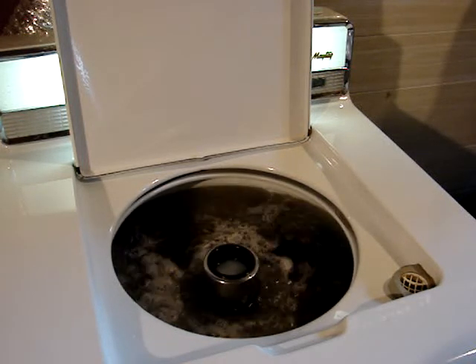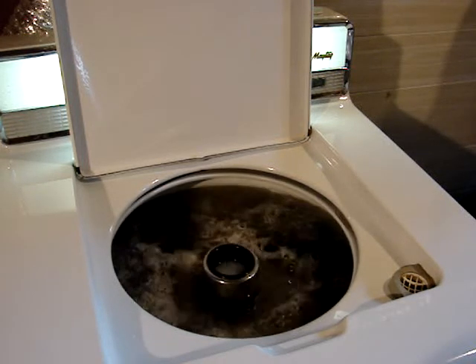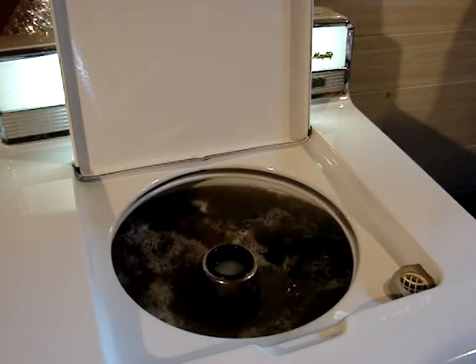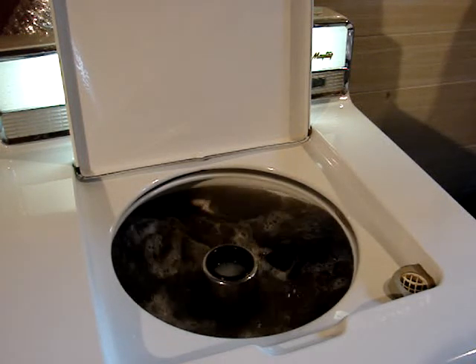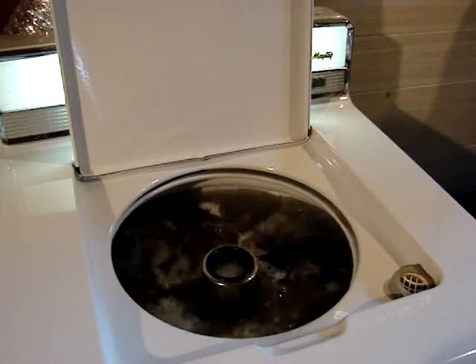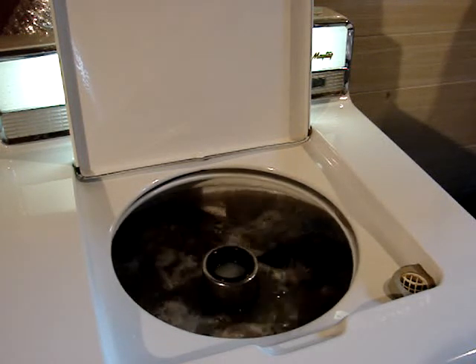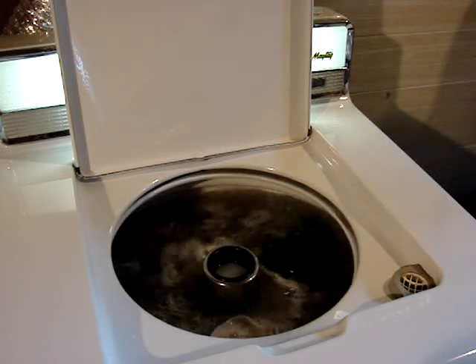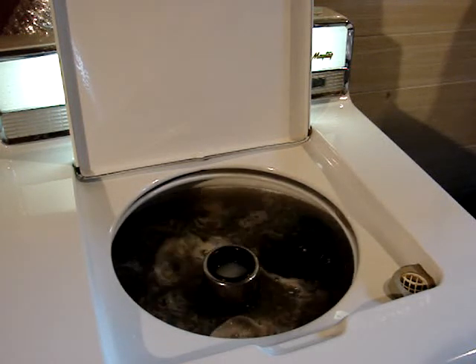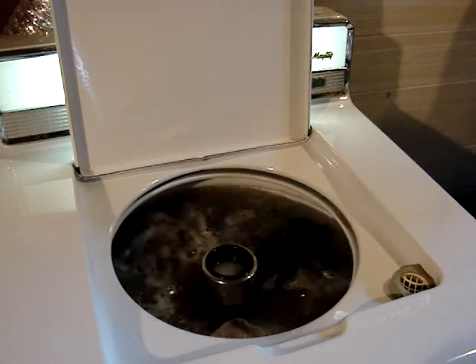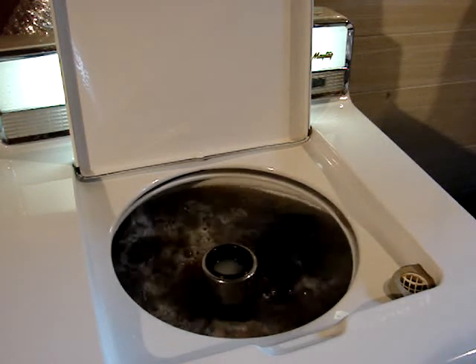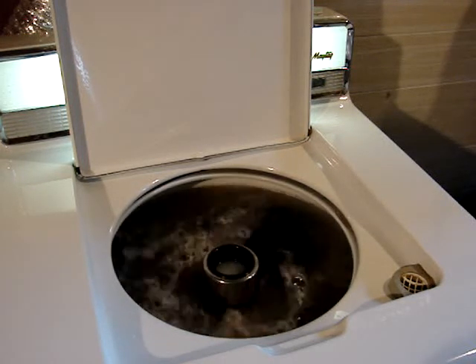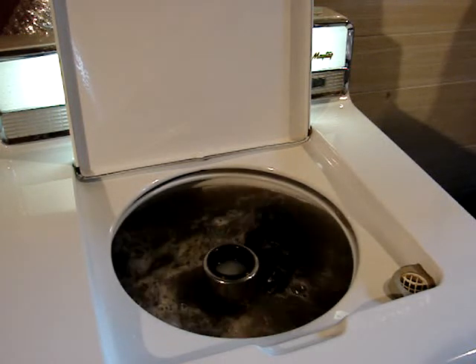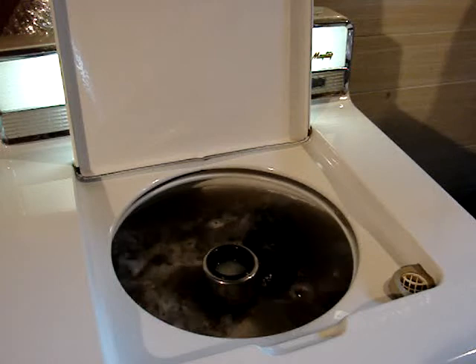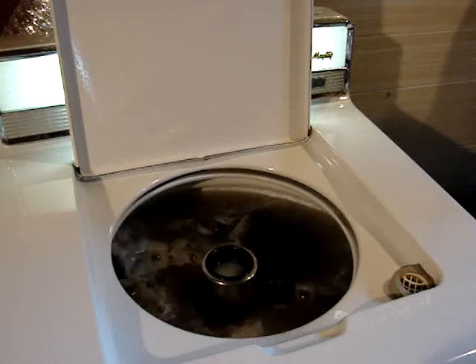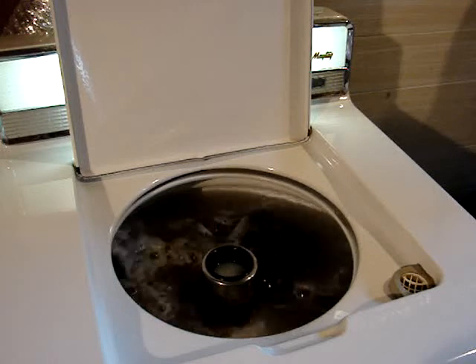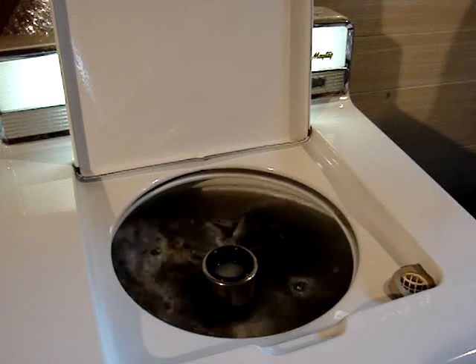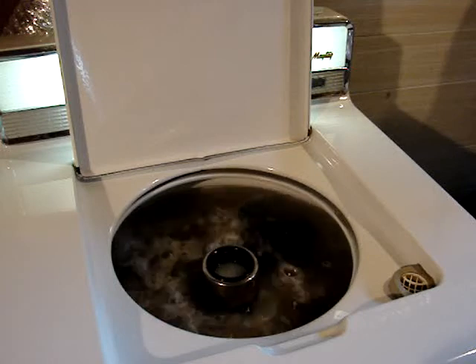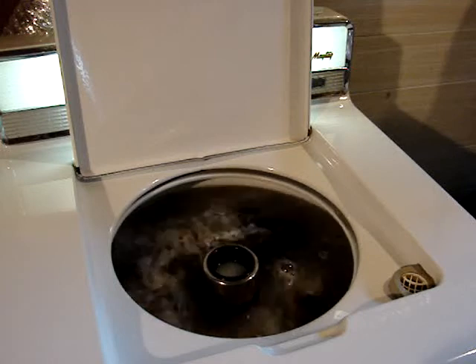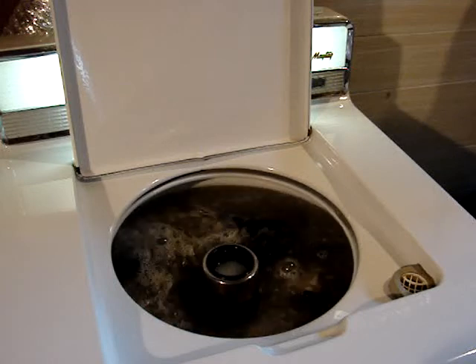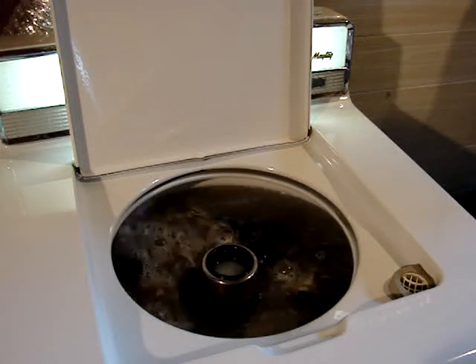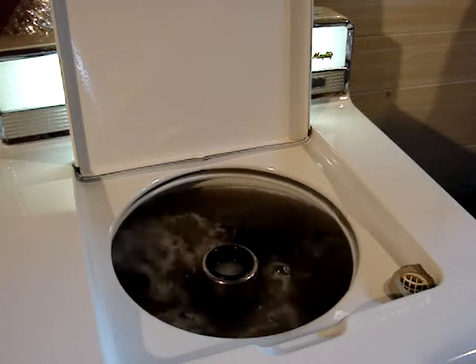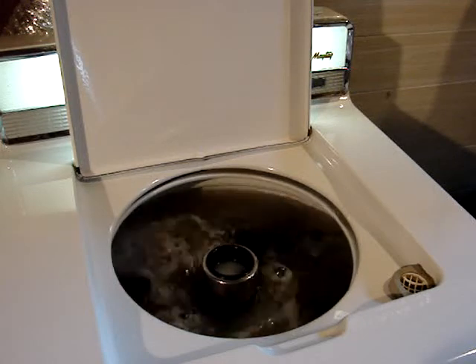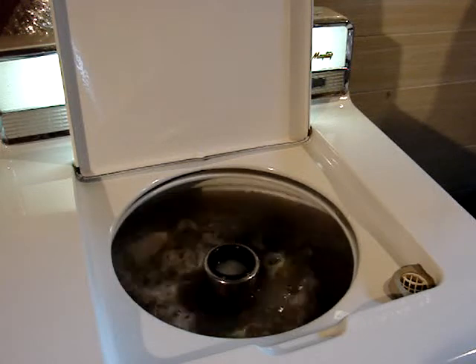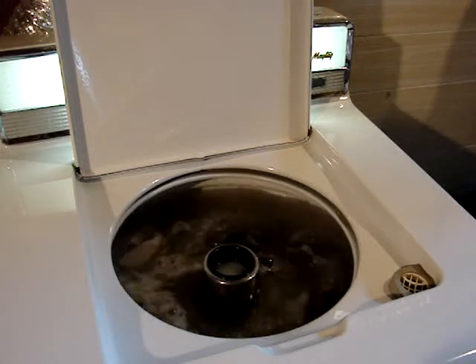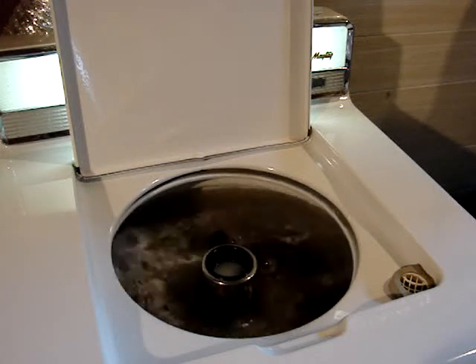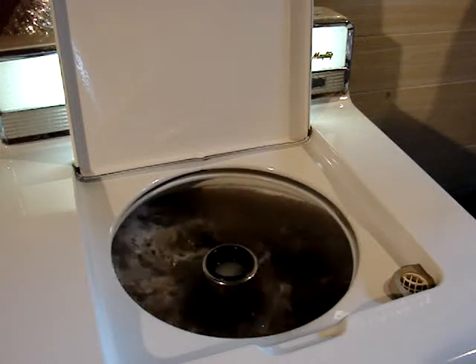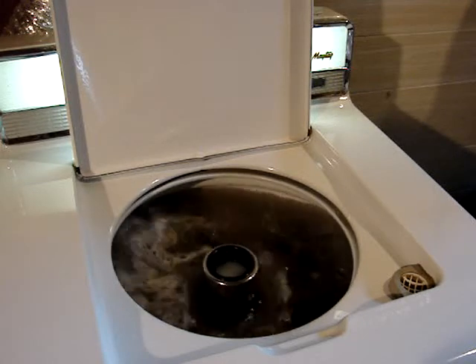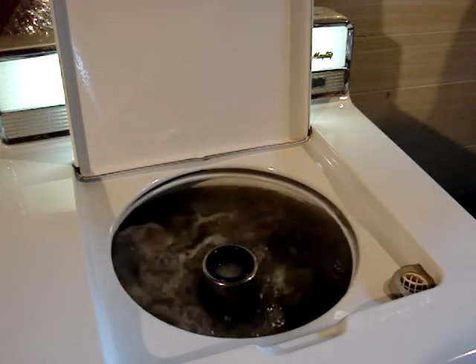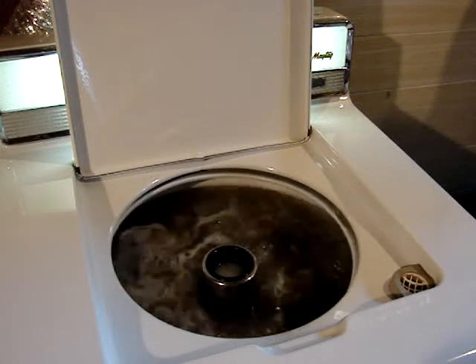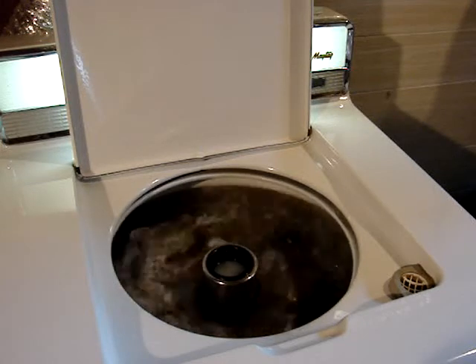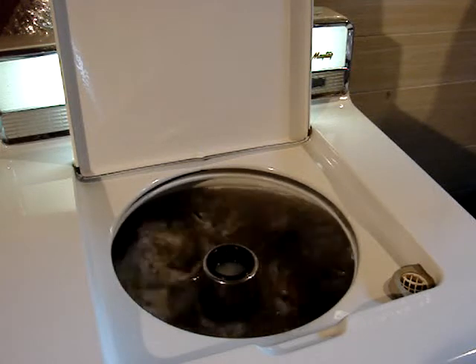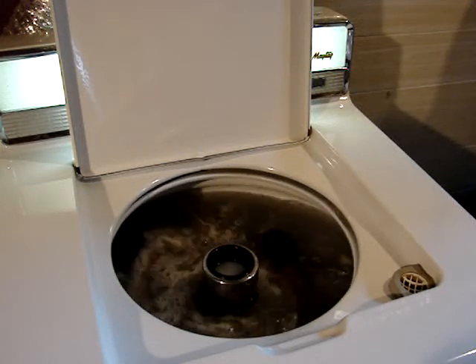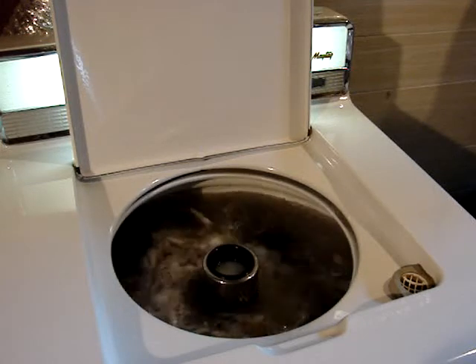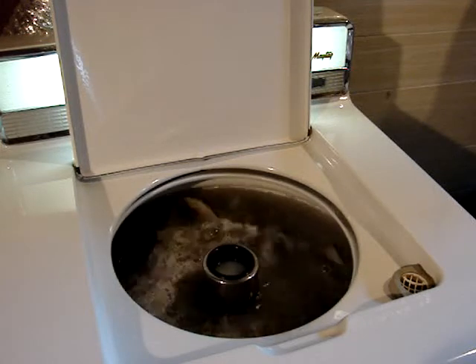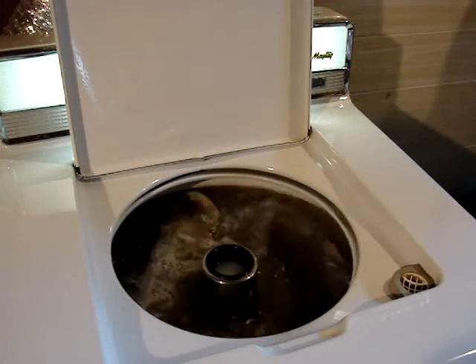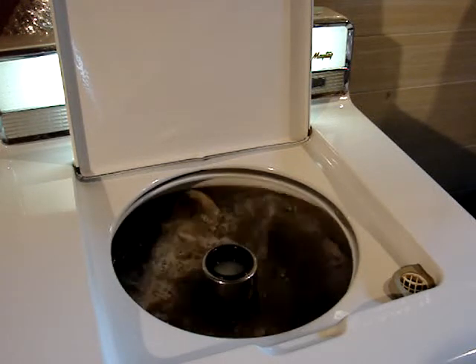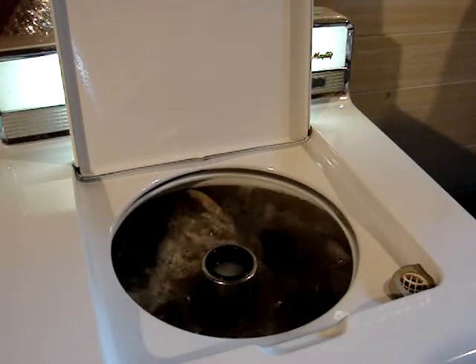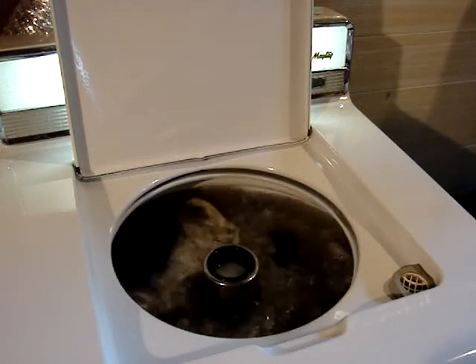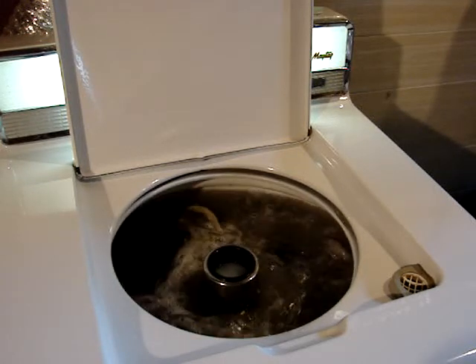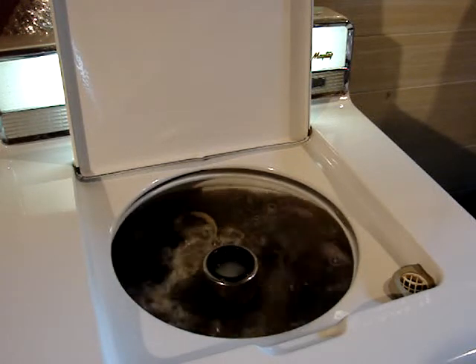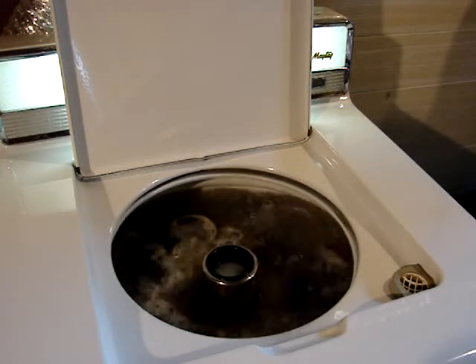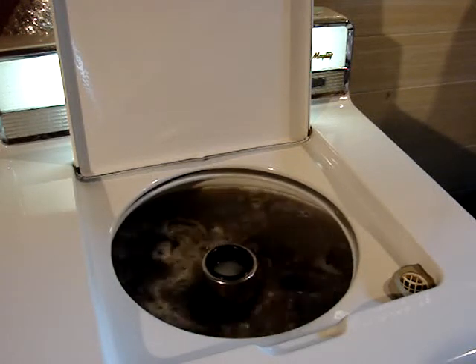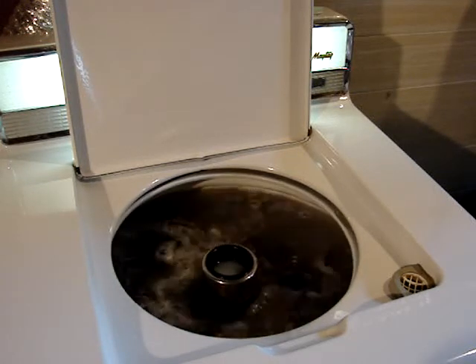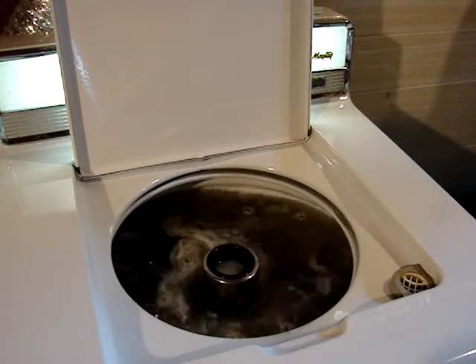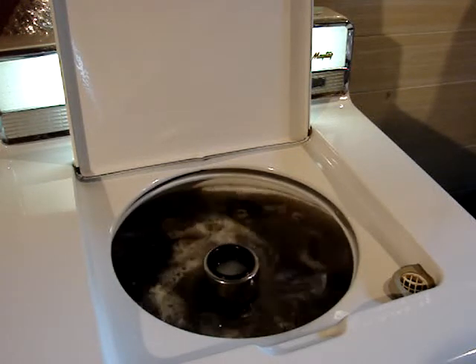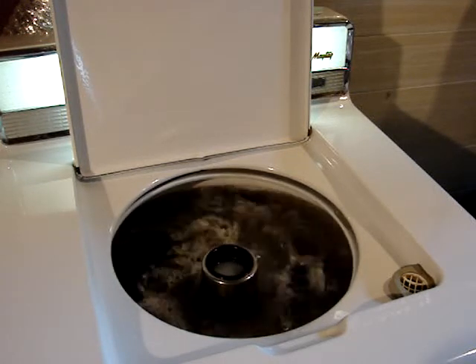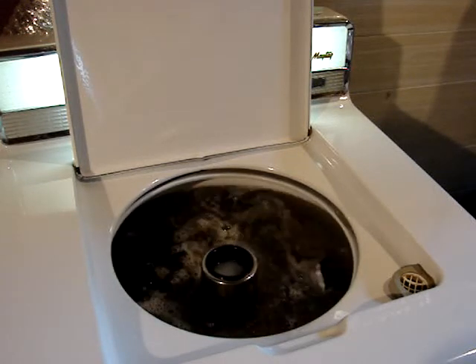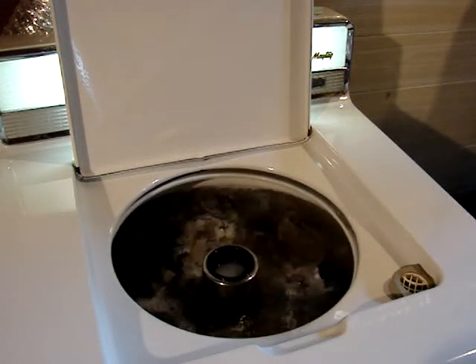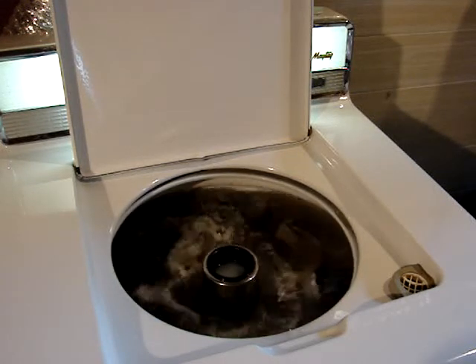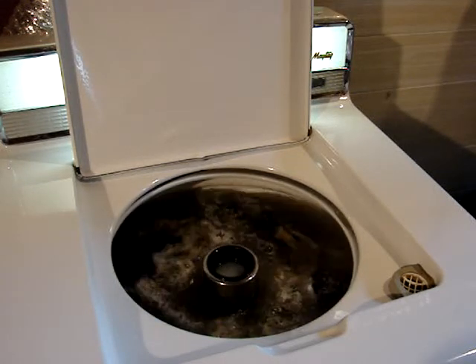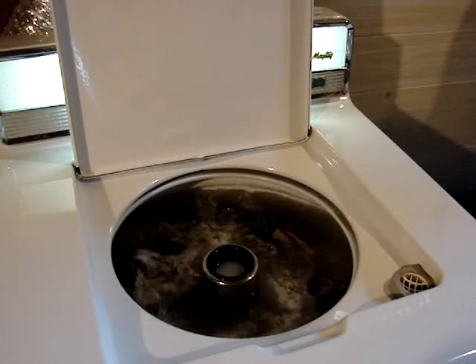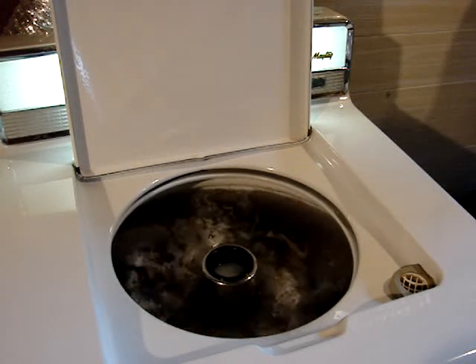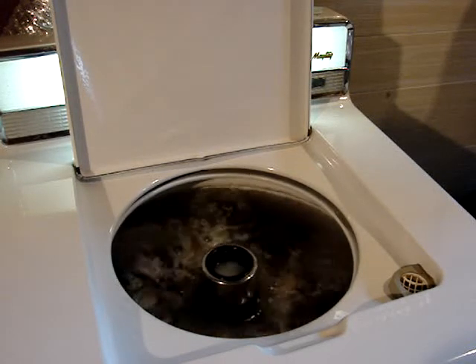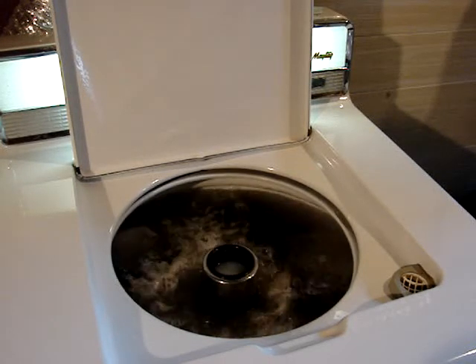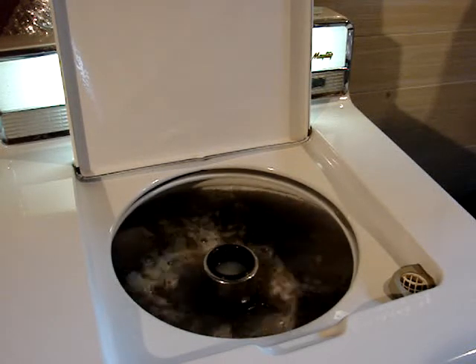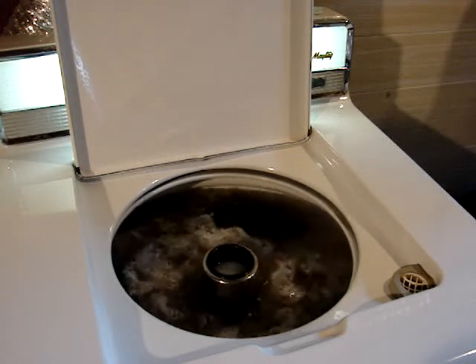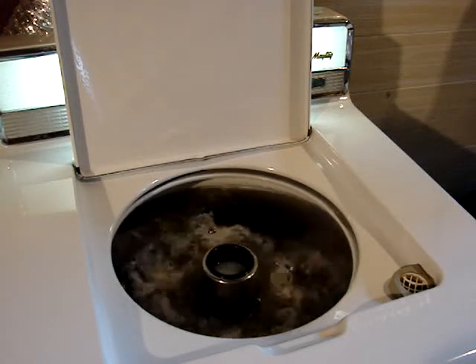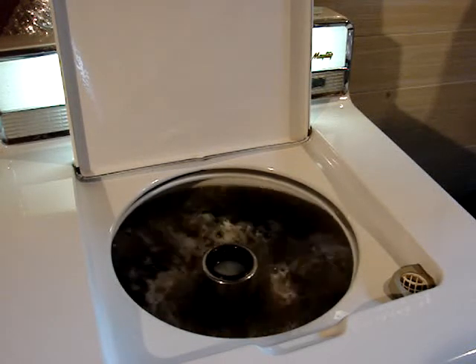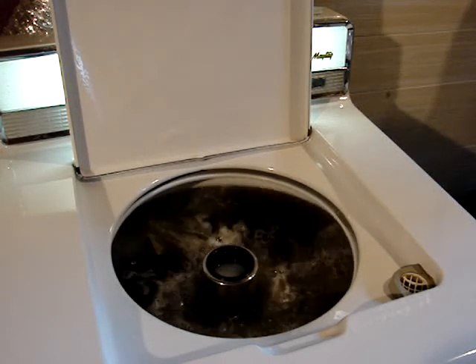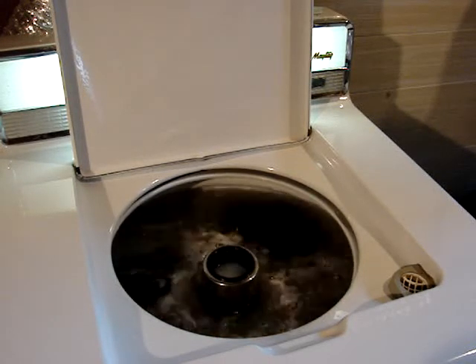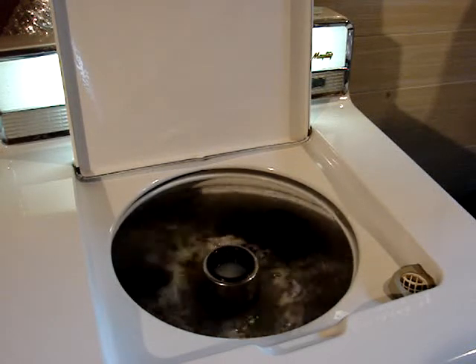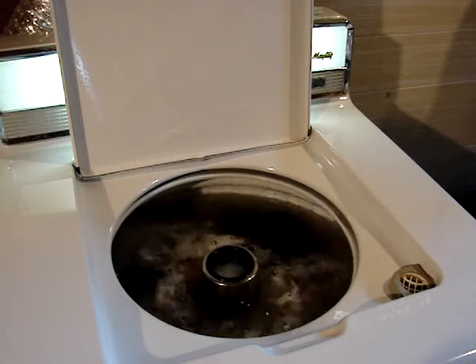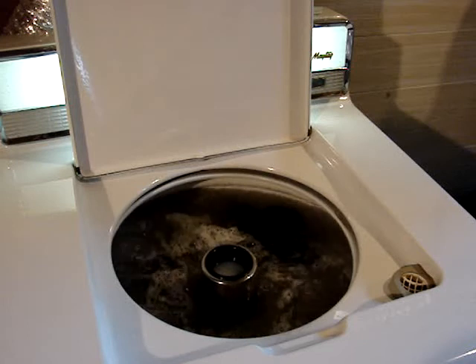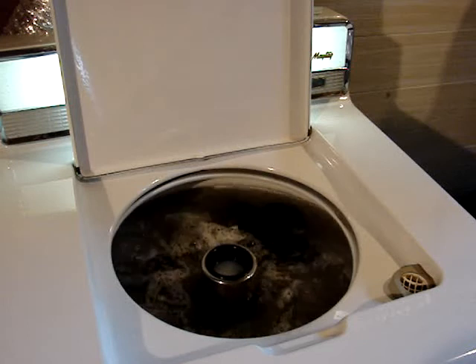The inside of the cabinet, by the way, looked pristine. It looked like it just came right out of the showroom. I couldn't believe it.